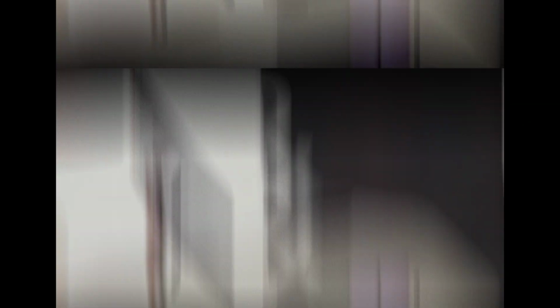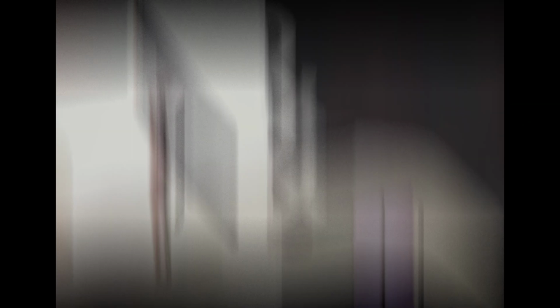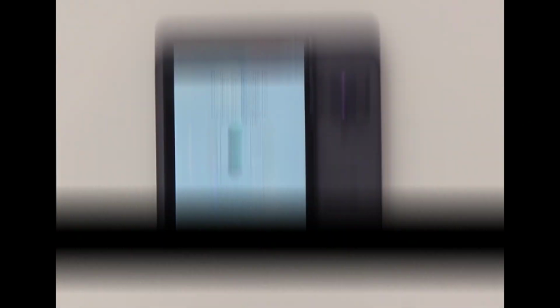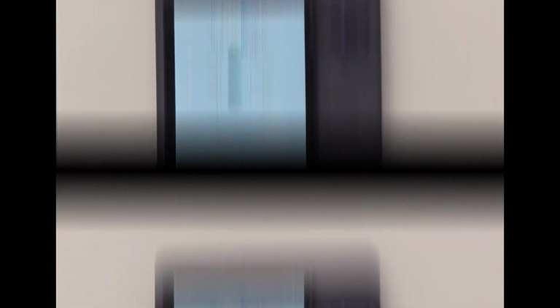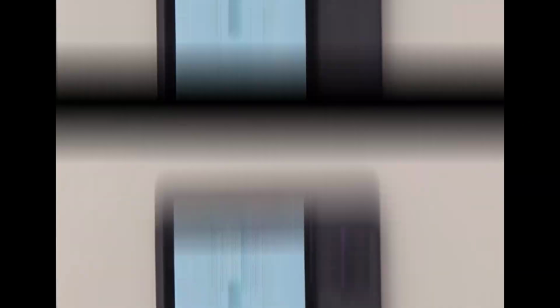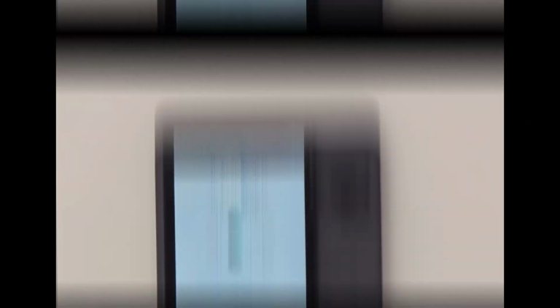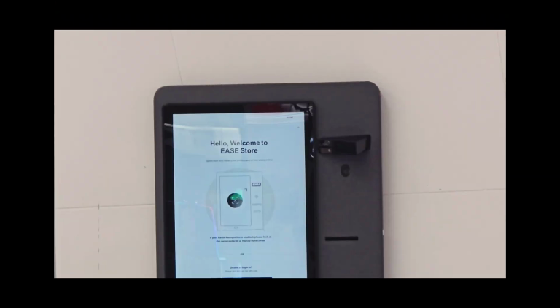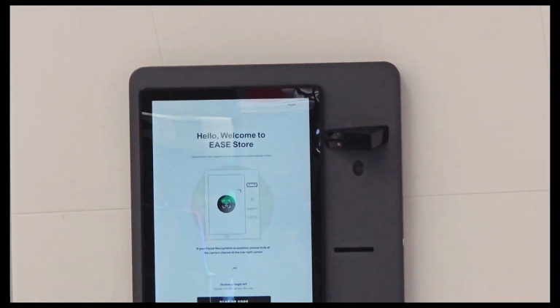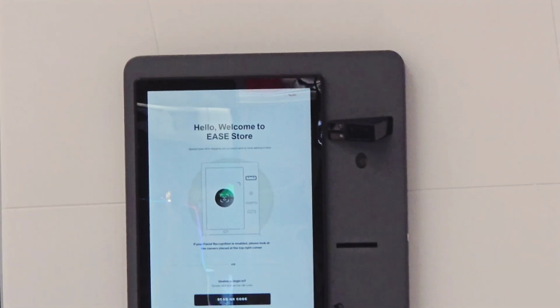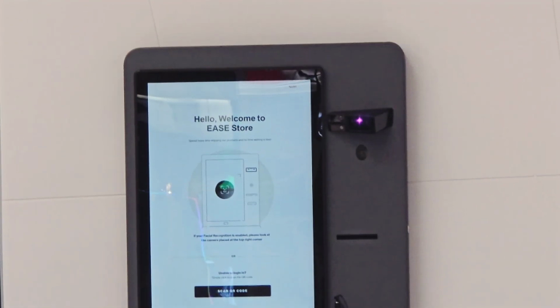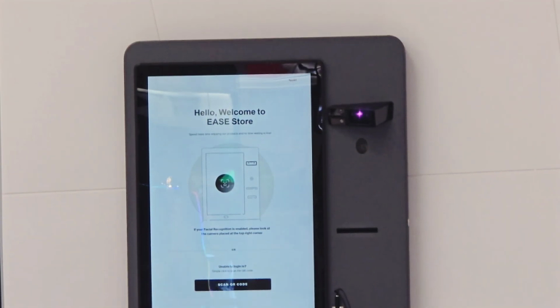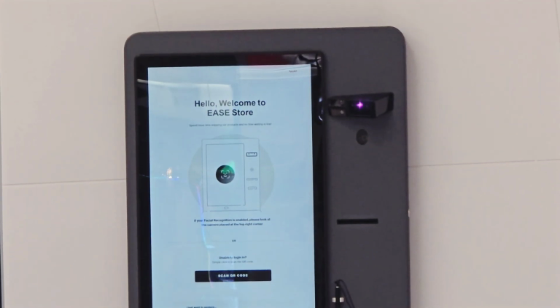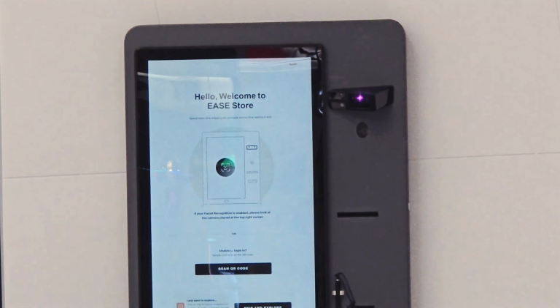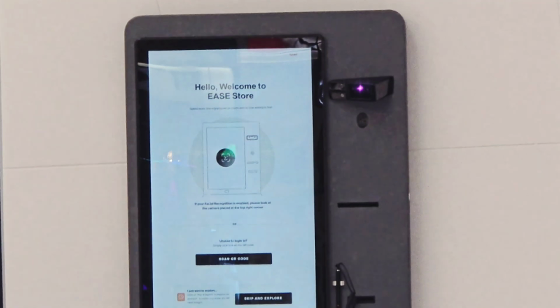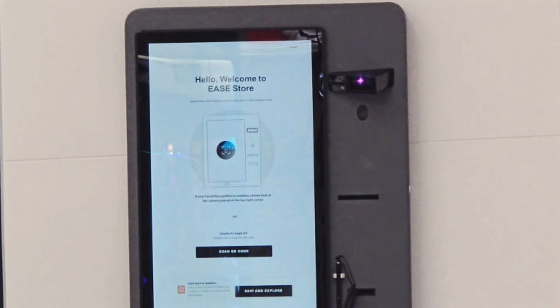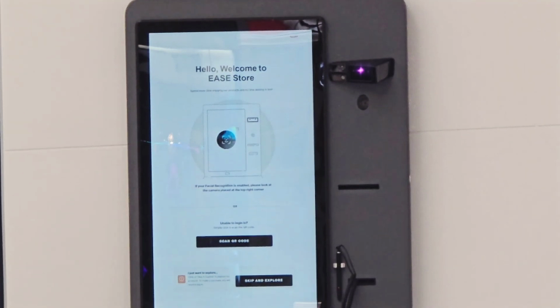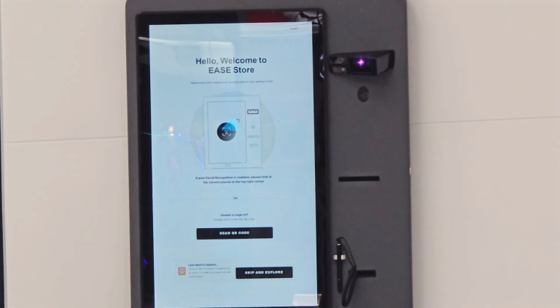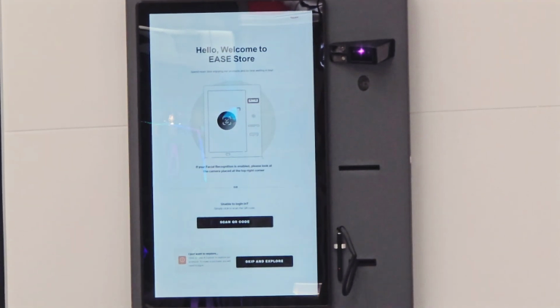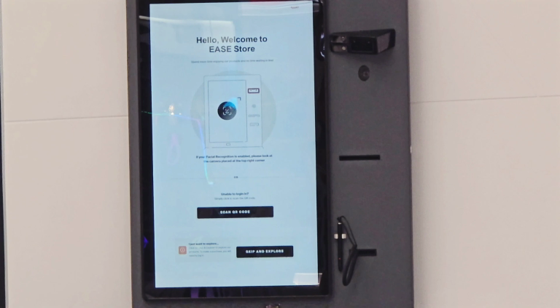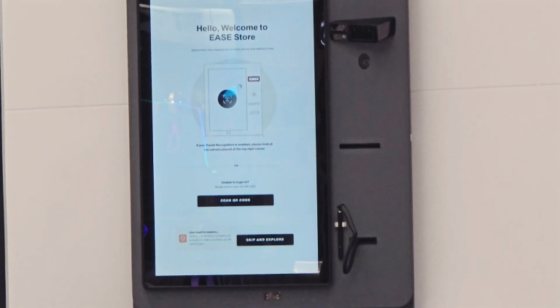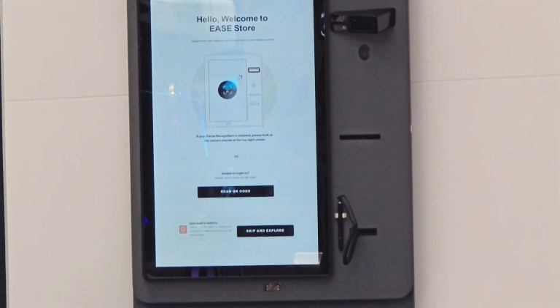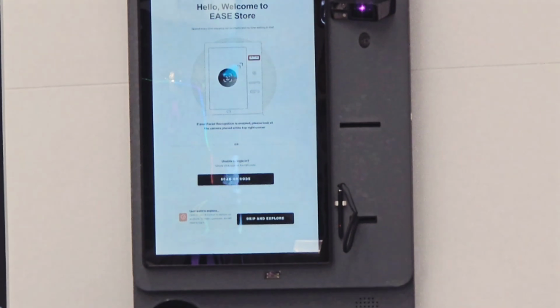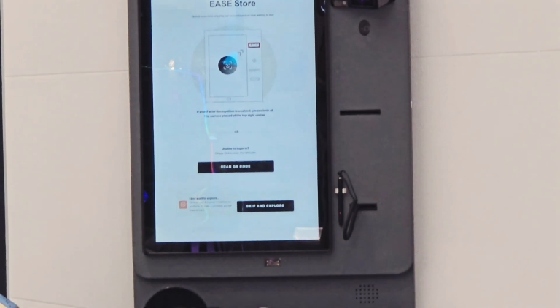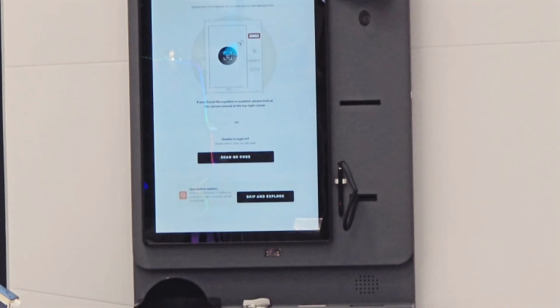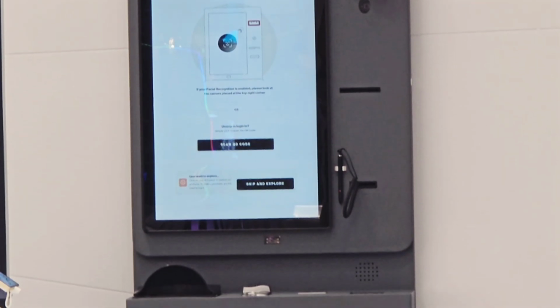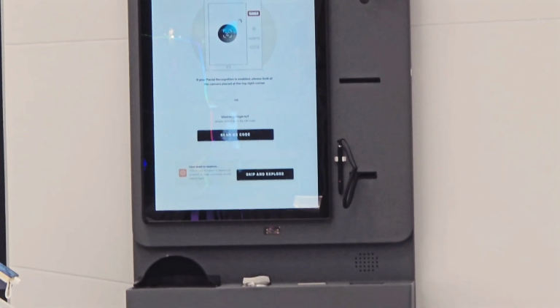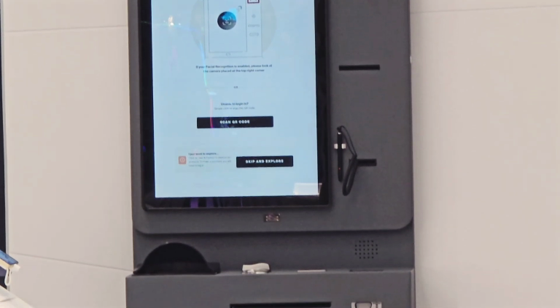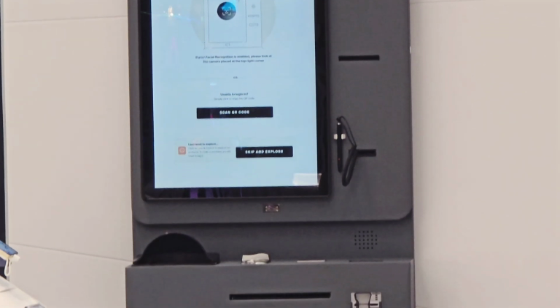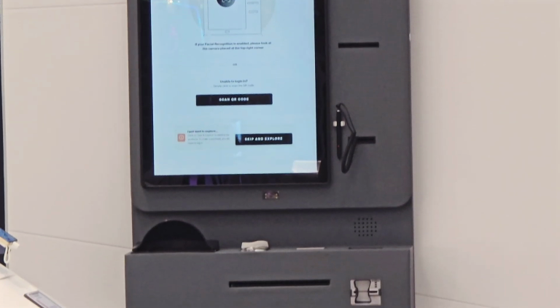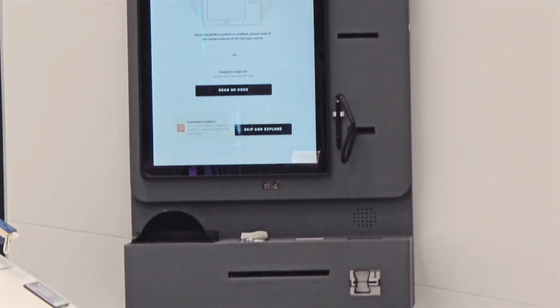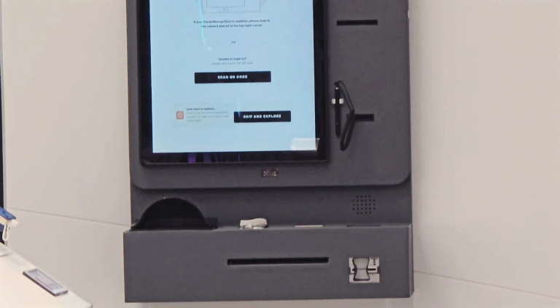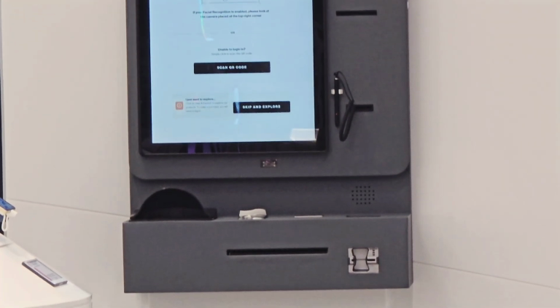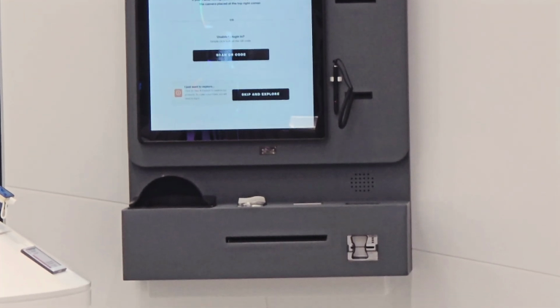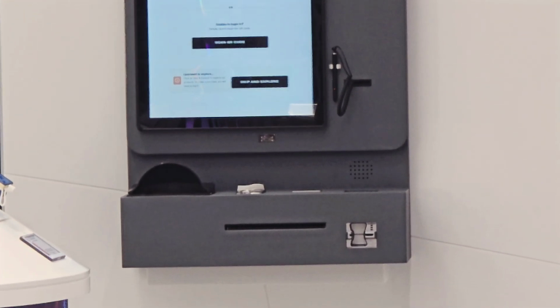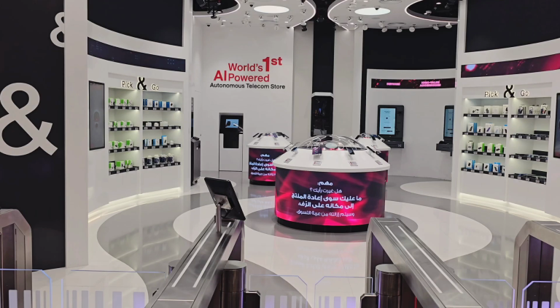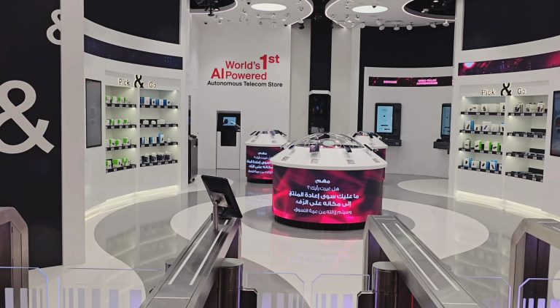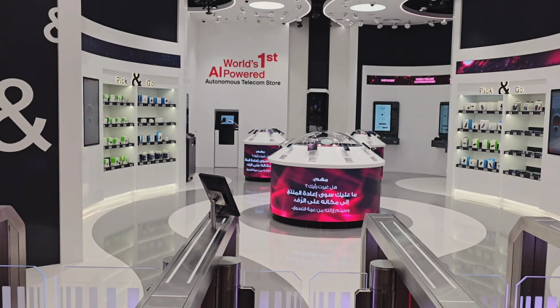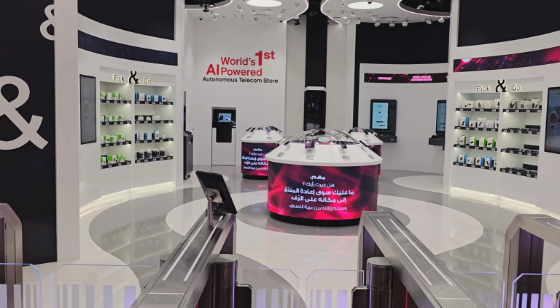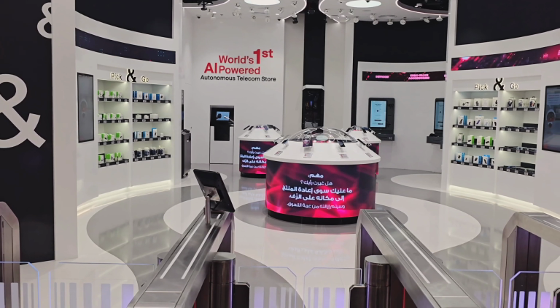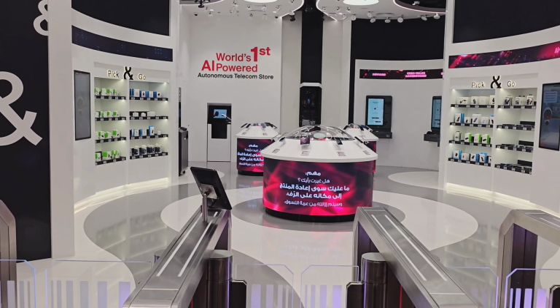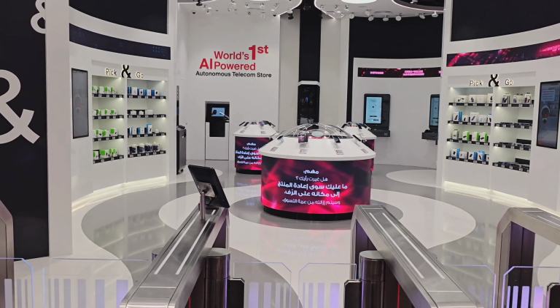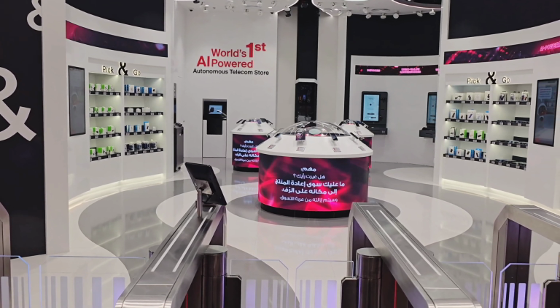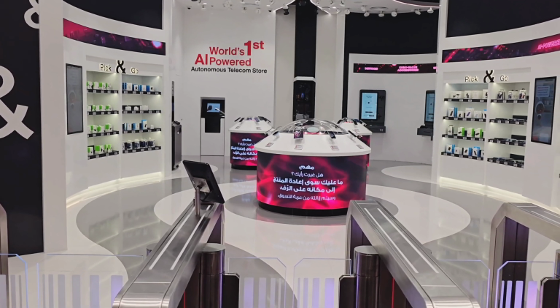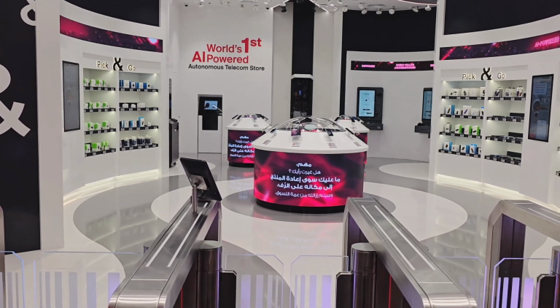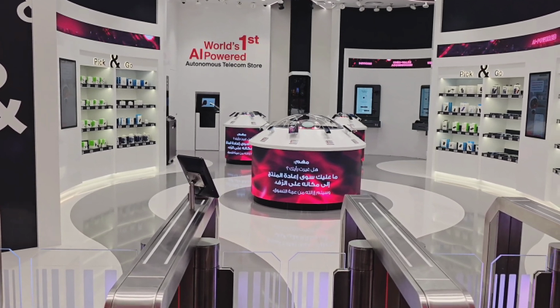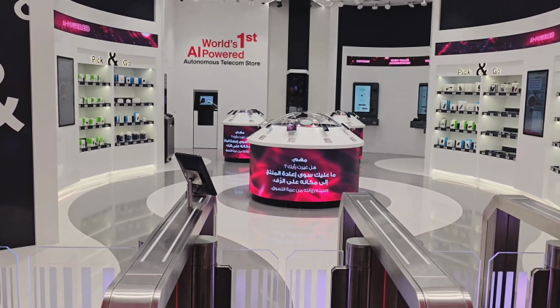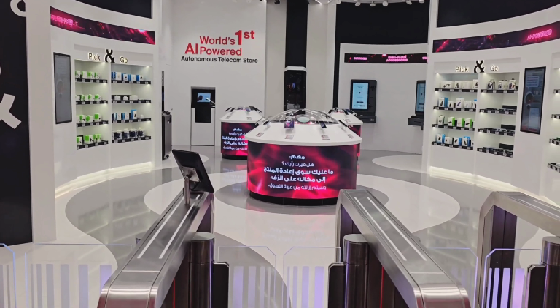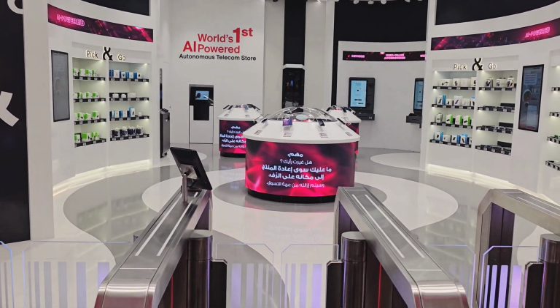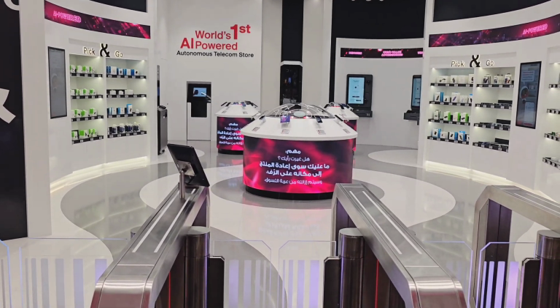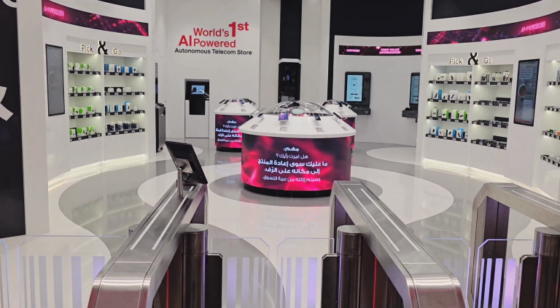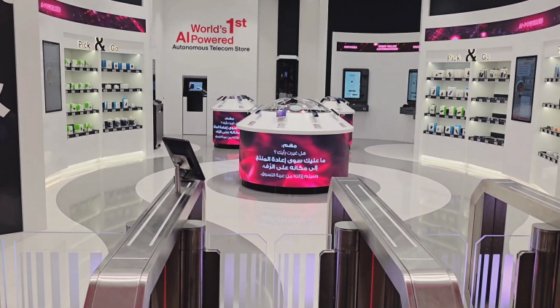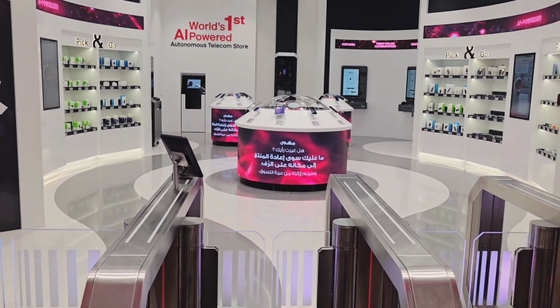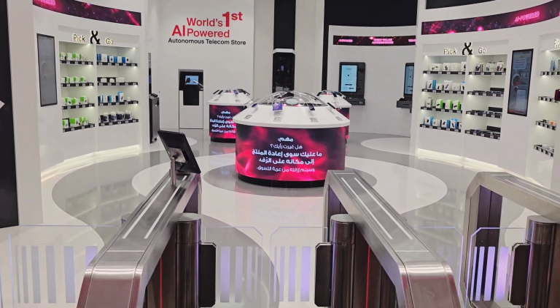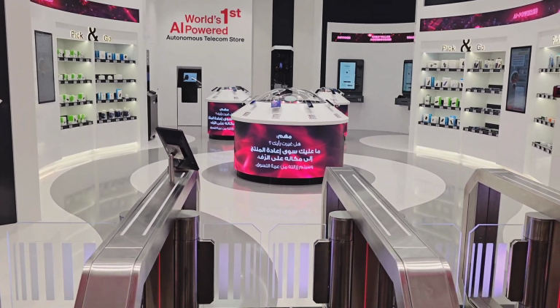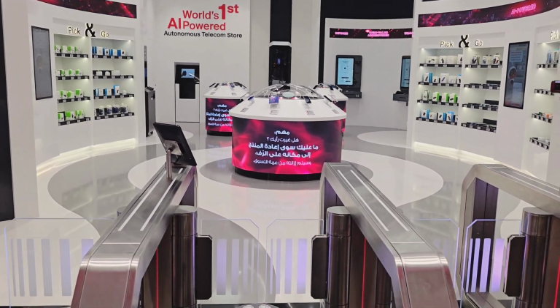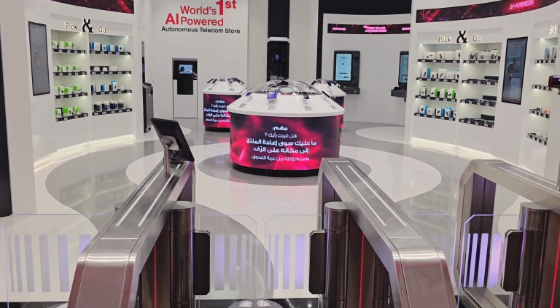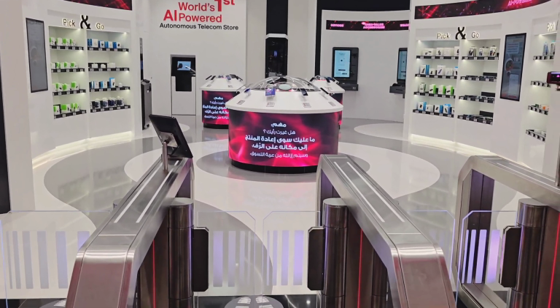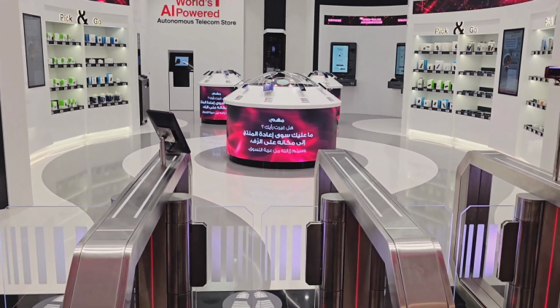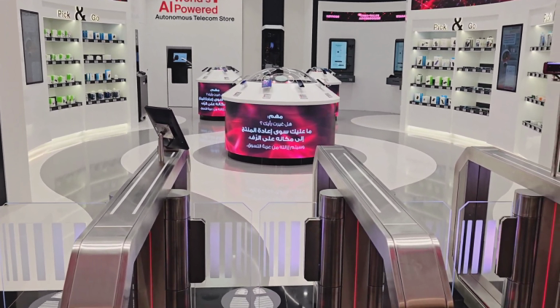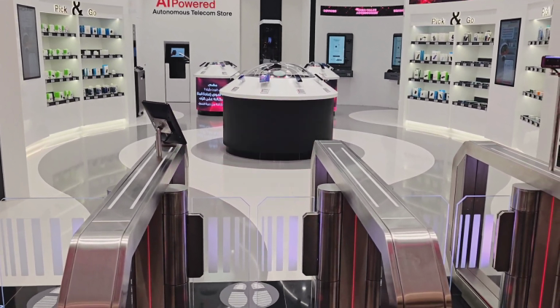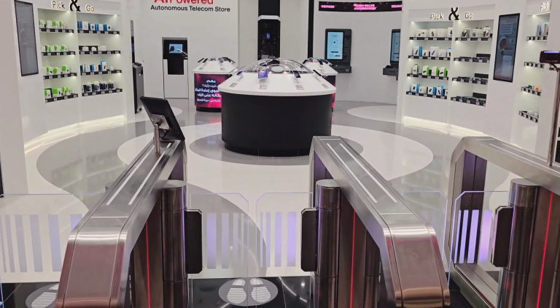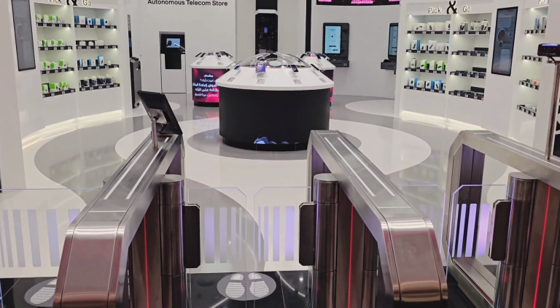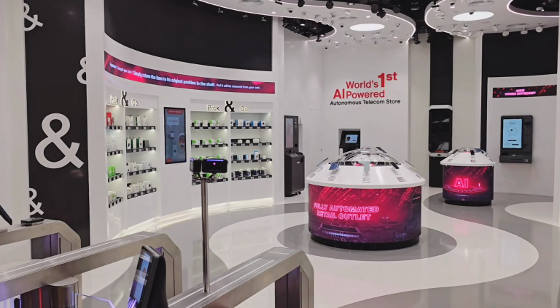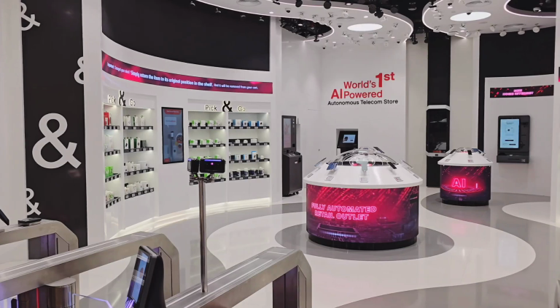When done shopping, check out through these smart gates. Payments are fully automated and multiple payment options are available. It's a quick, hassle-free process.